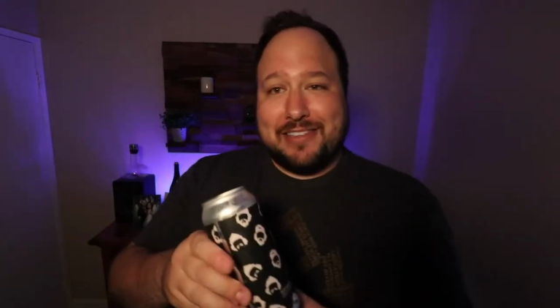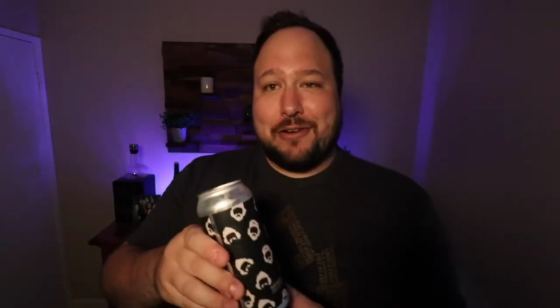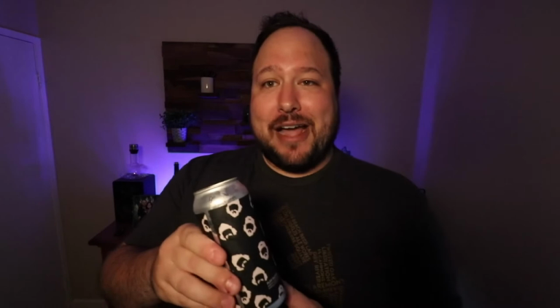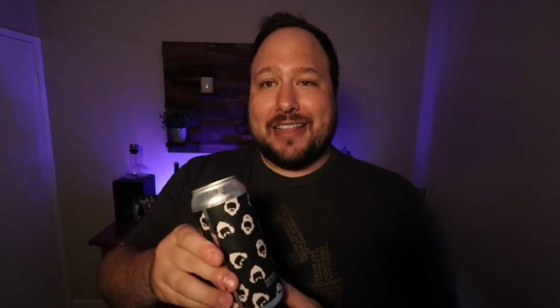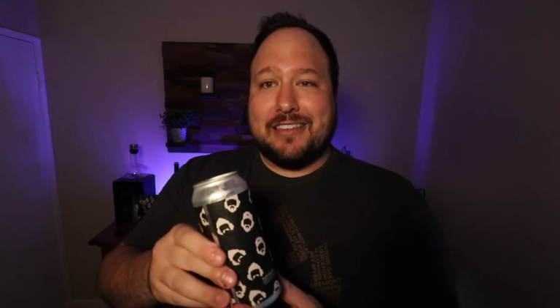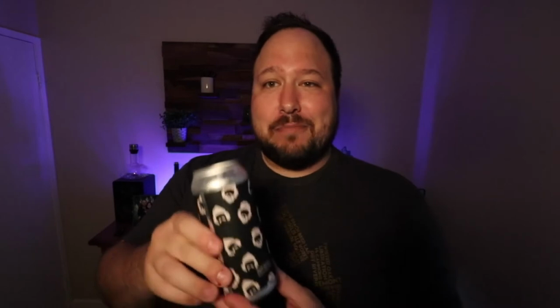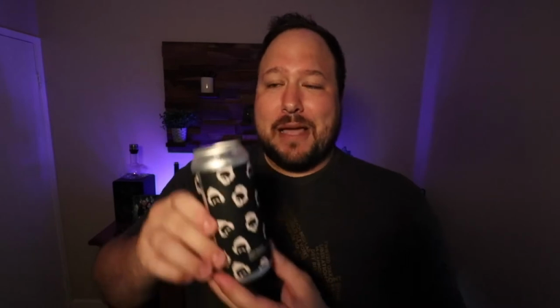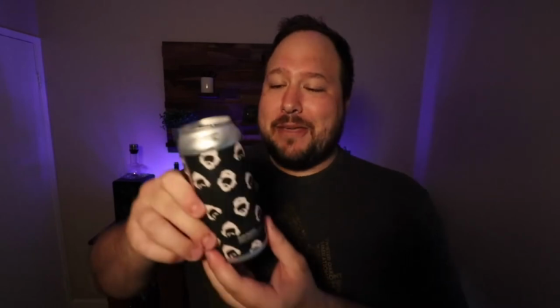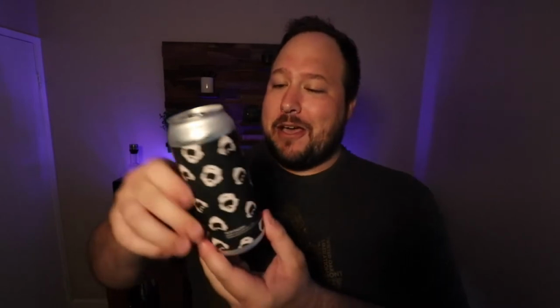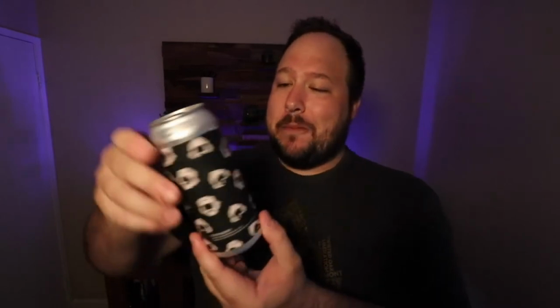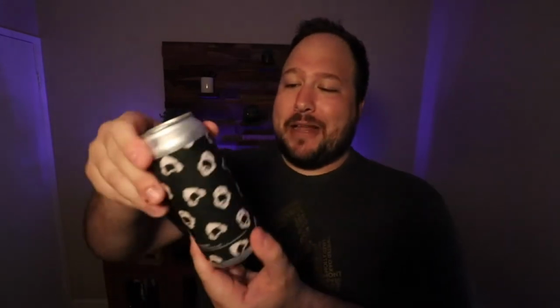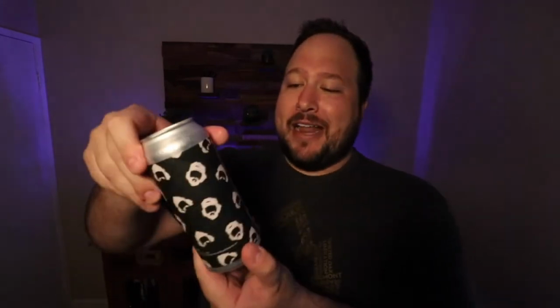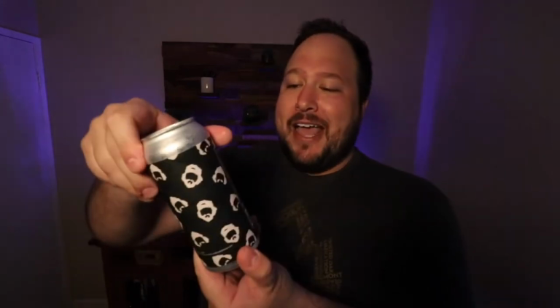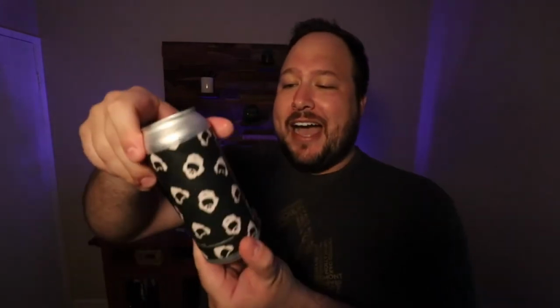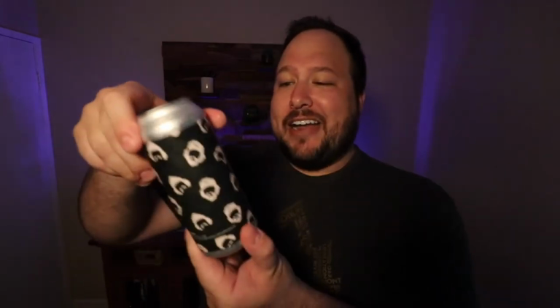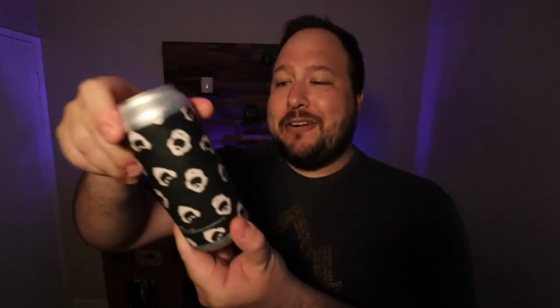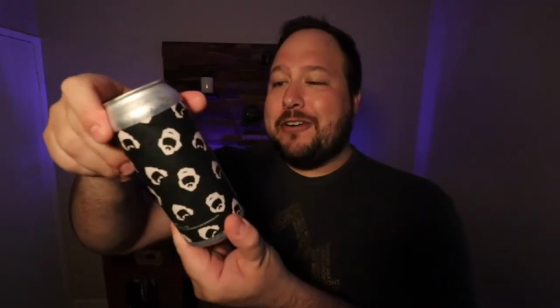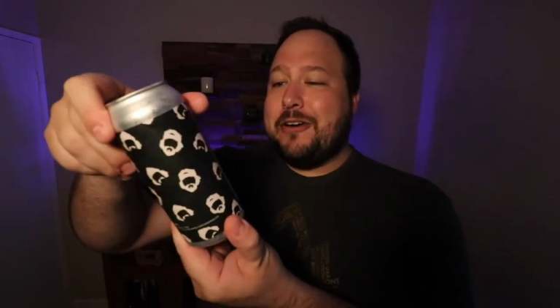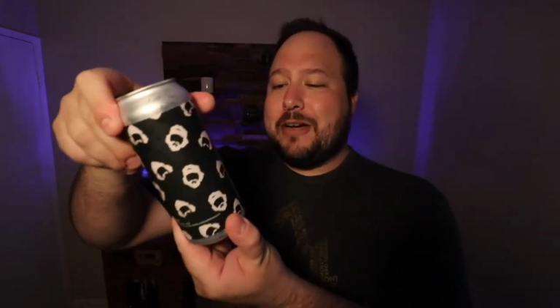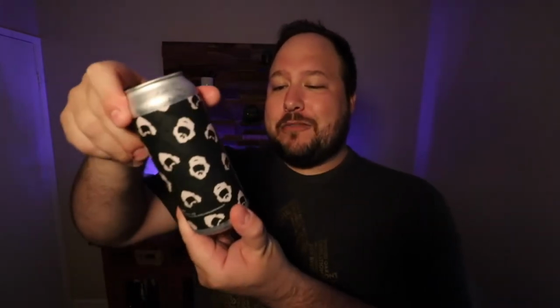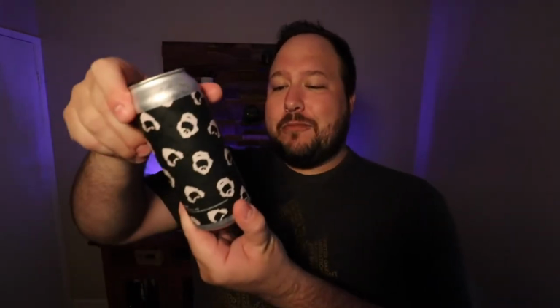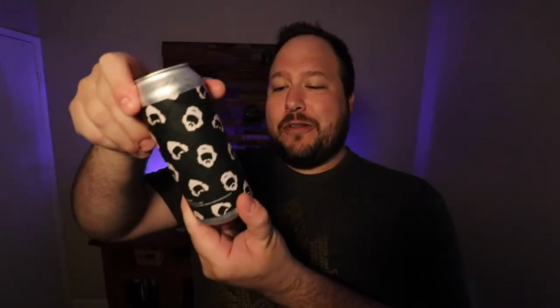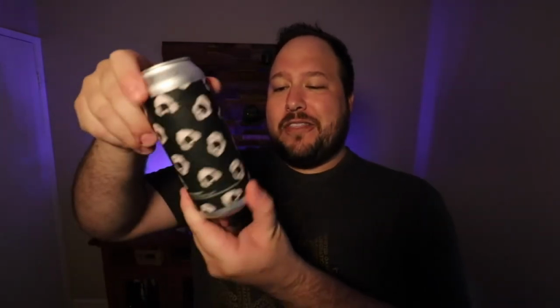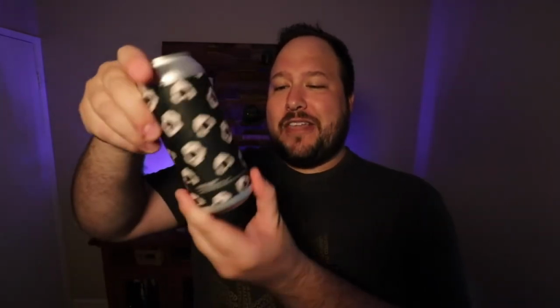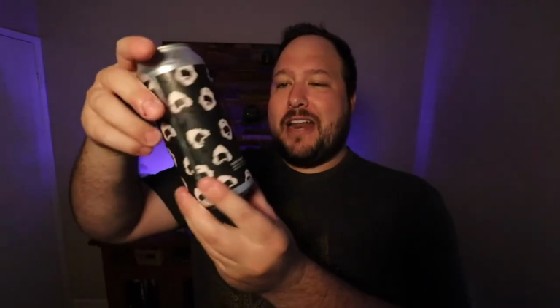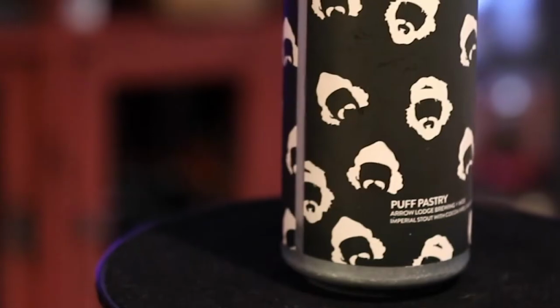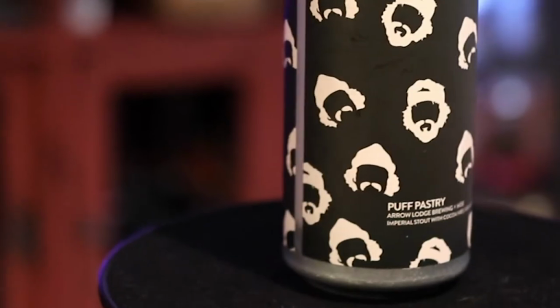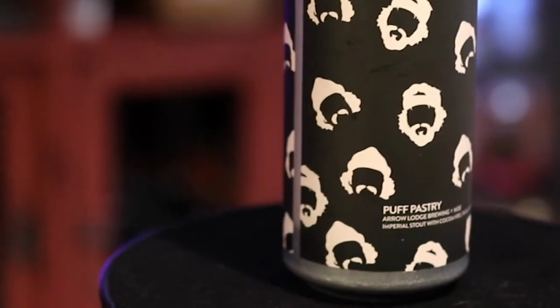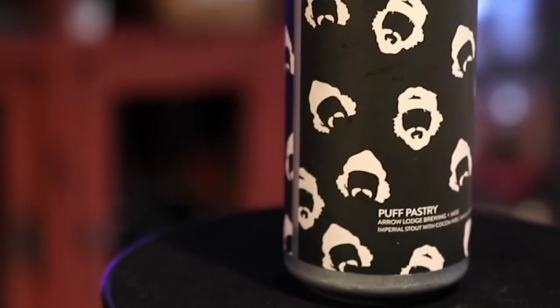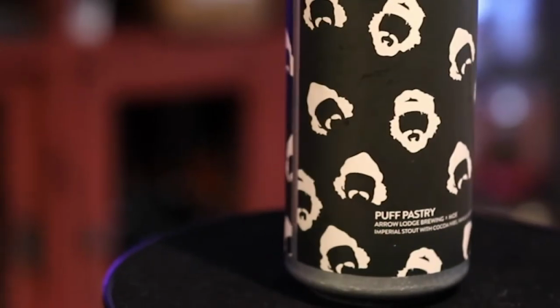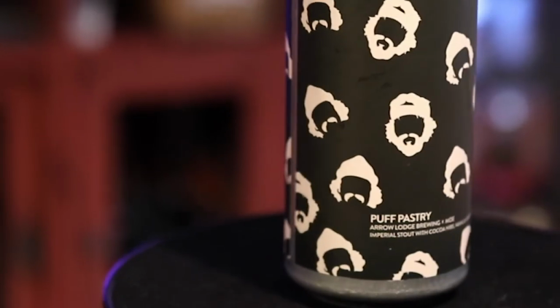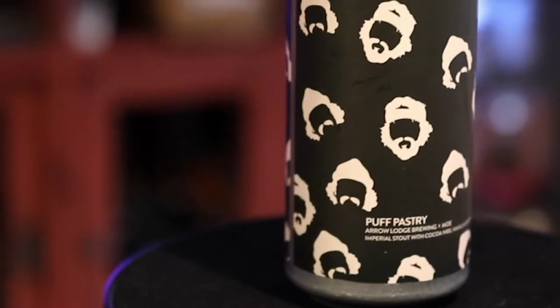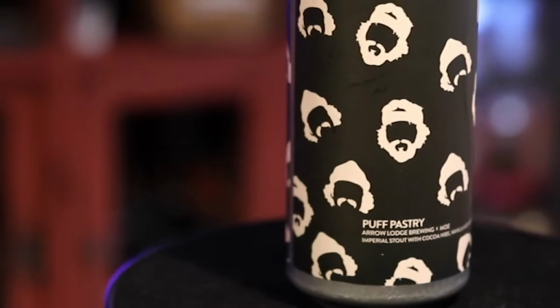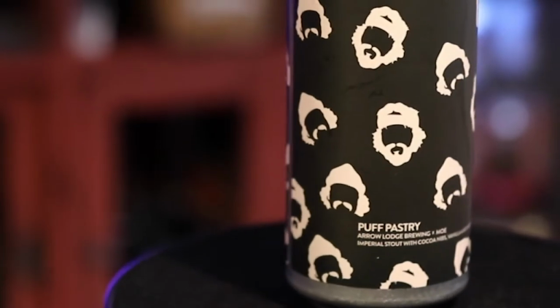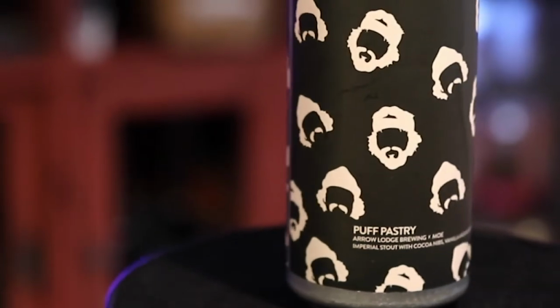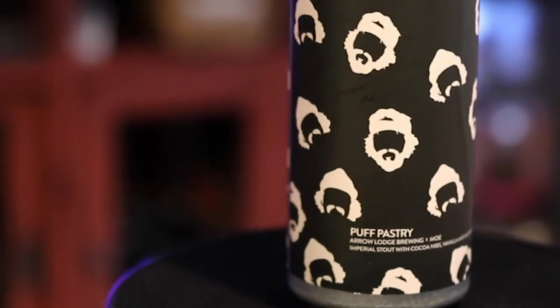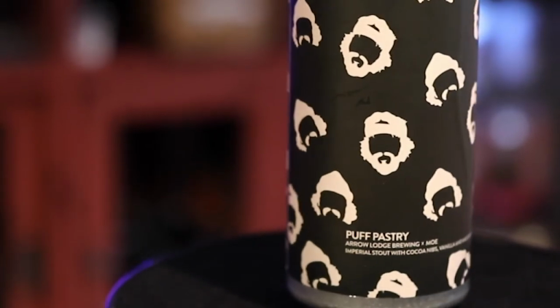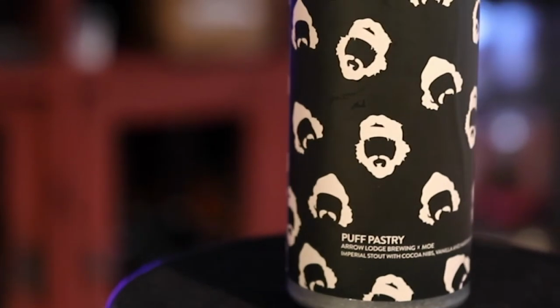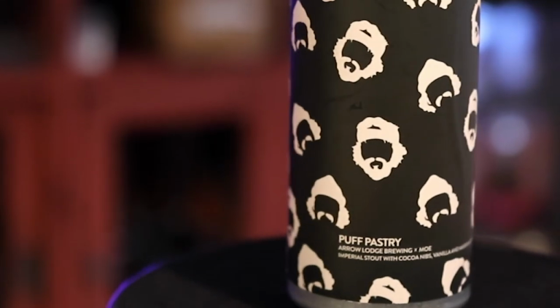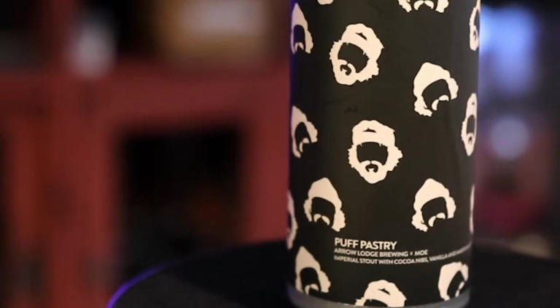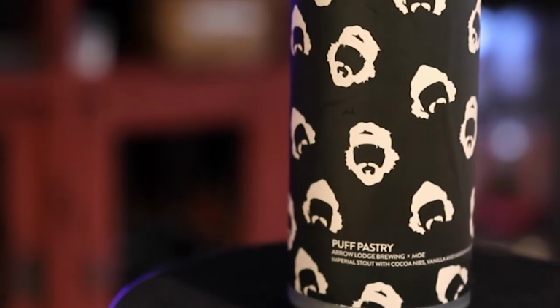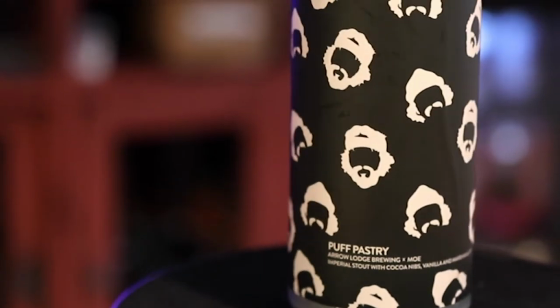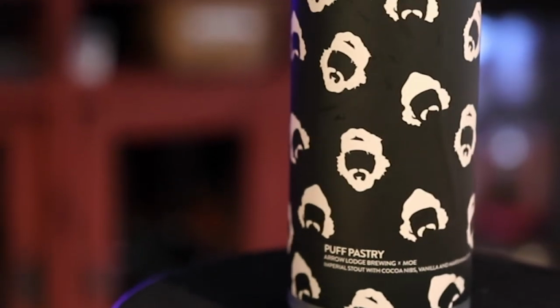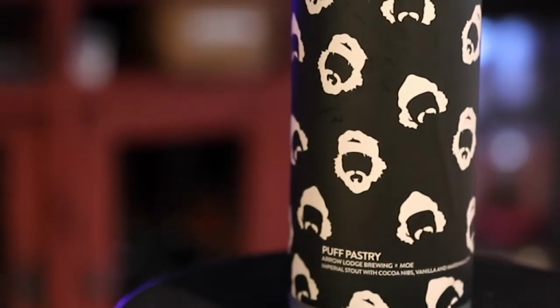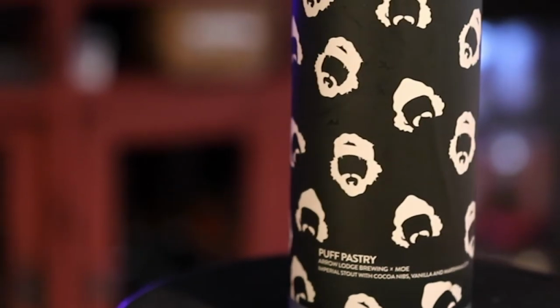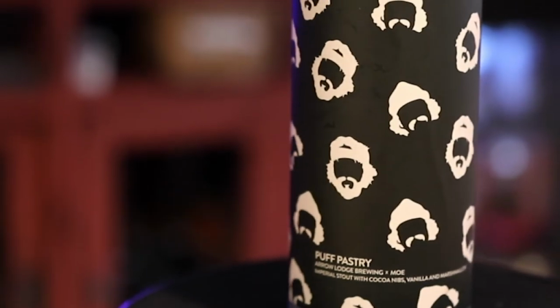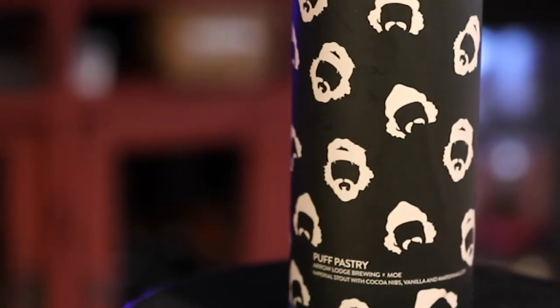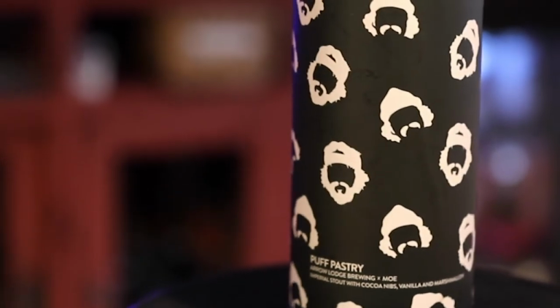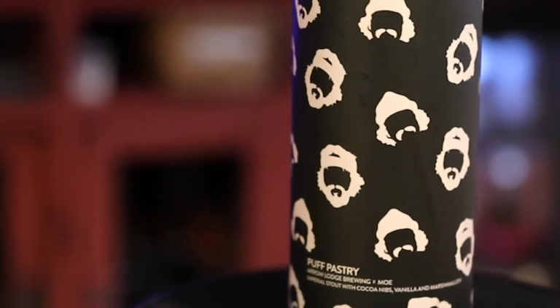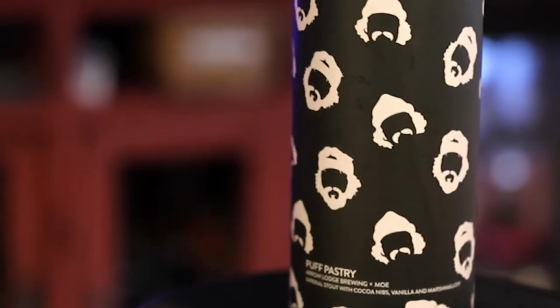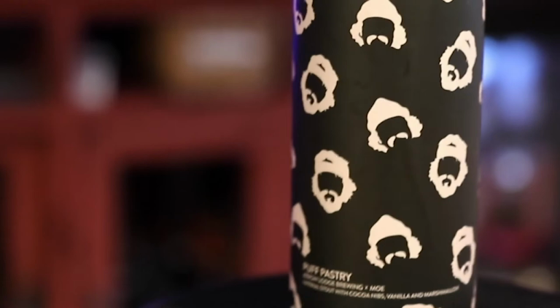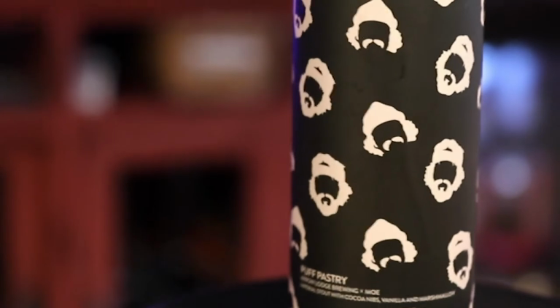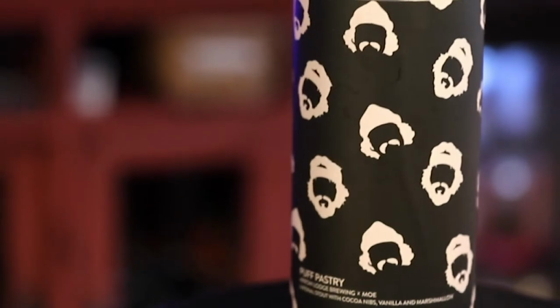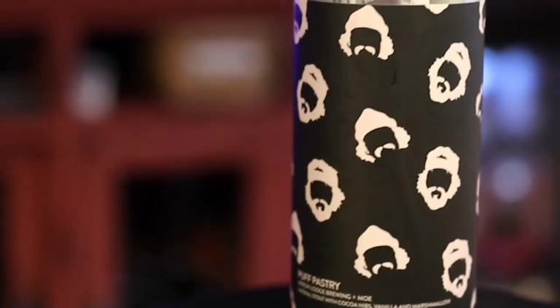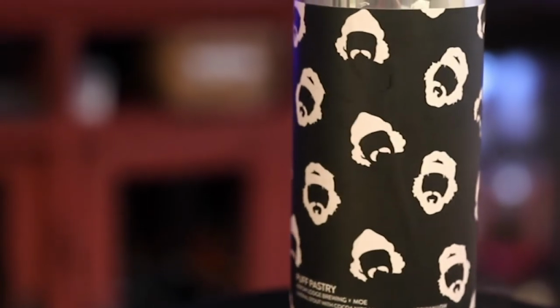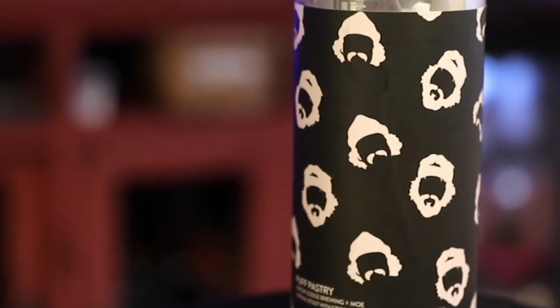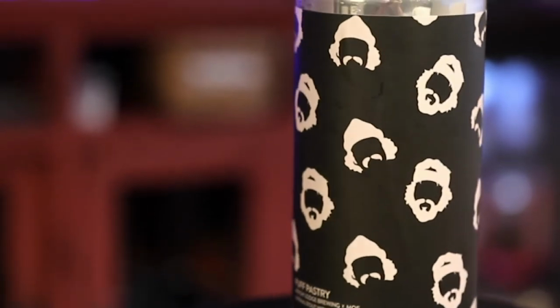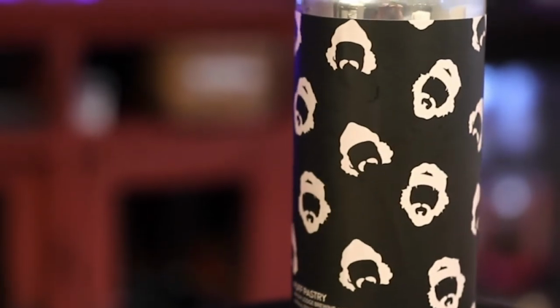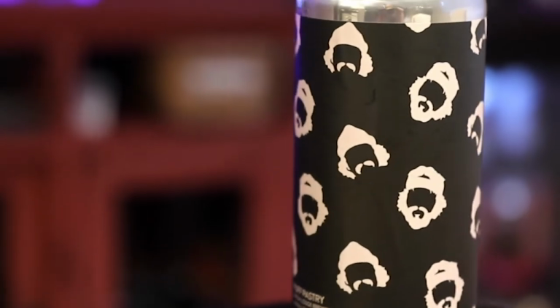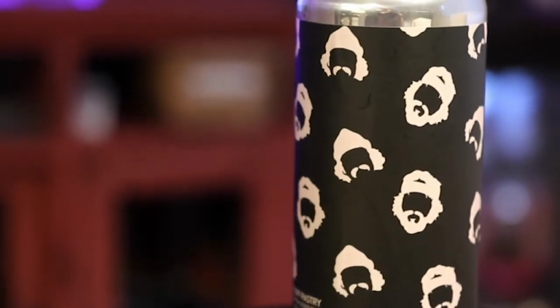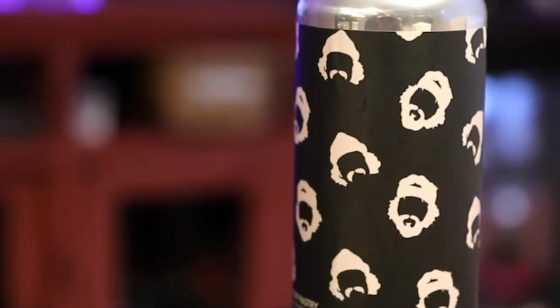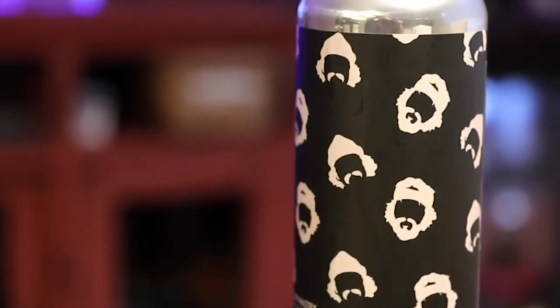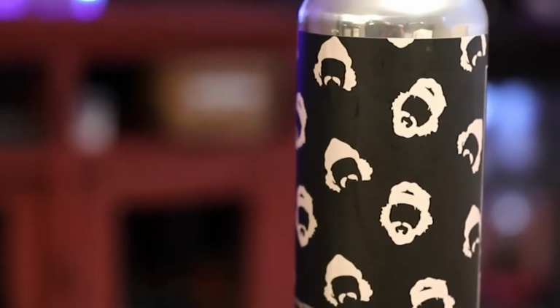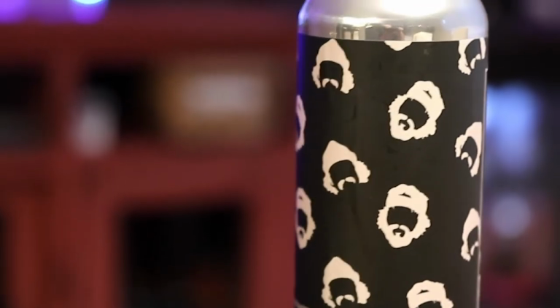I can't wait to crack this baby open. I don't know much more than that about it — the can art is sick. Let's crack it open.